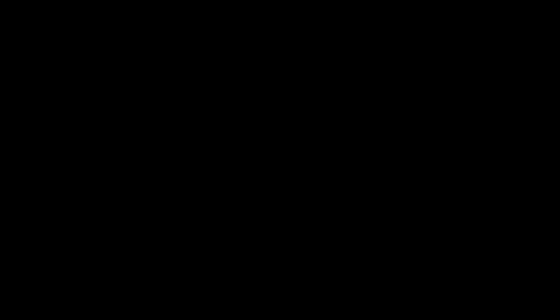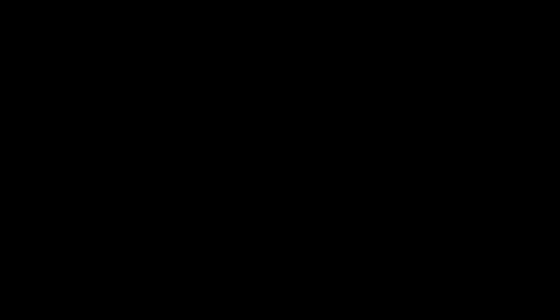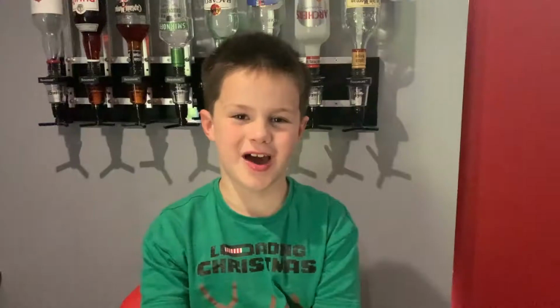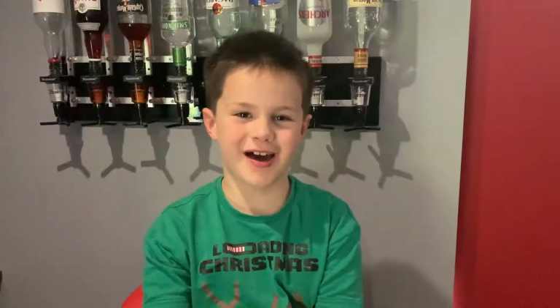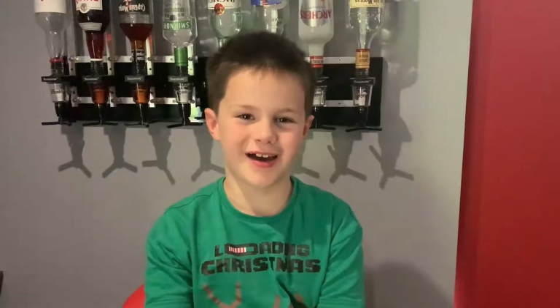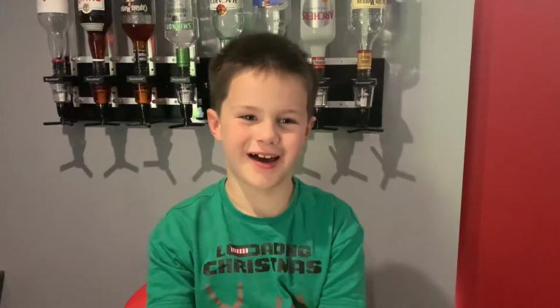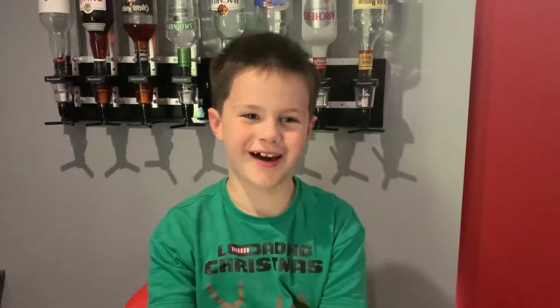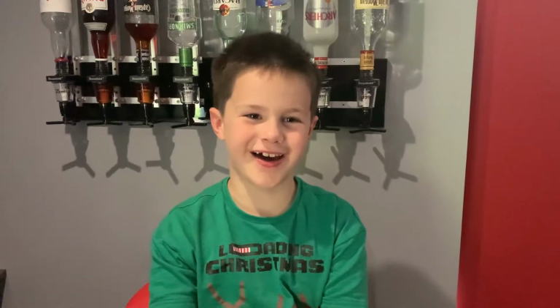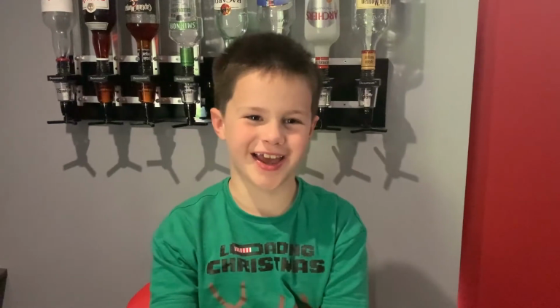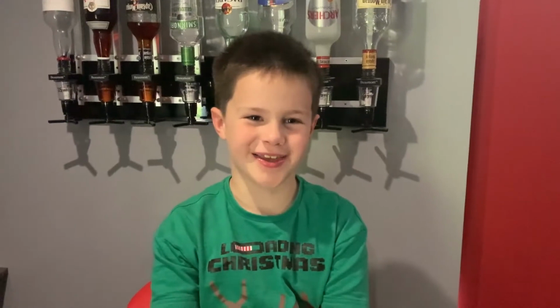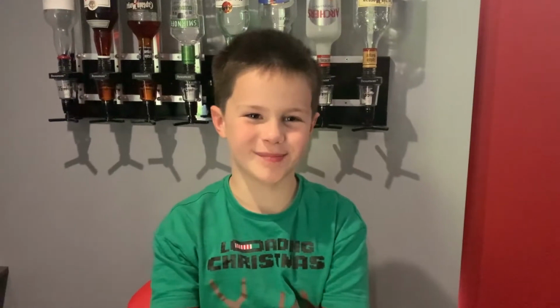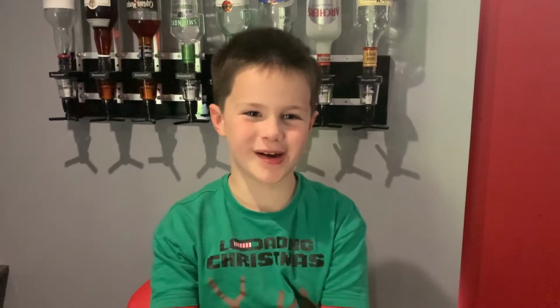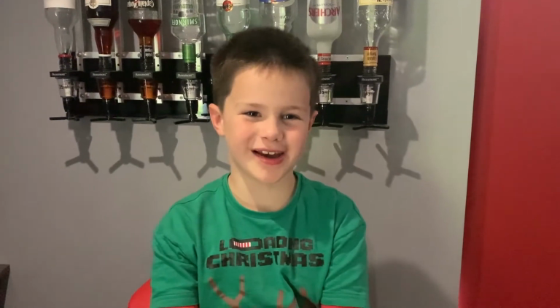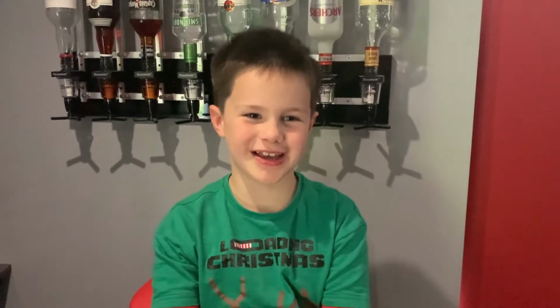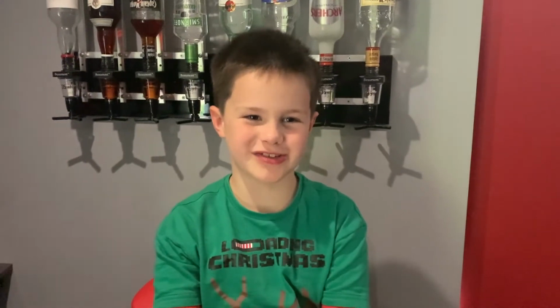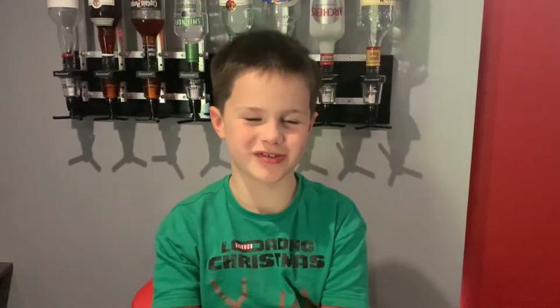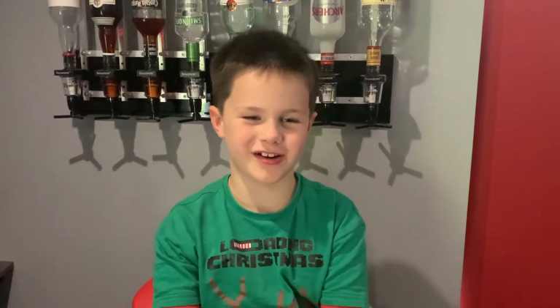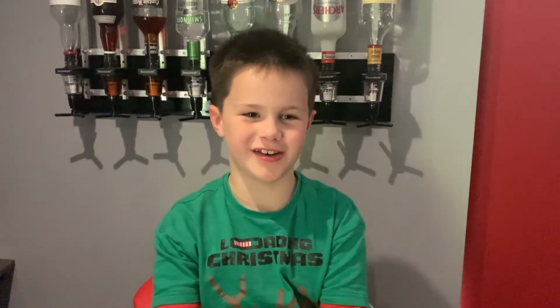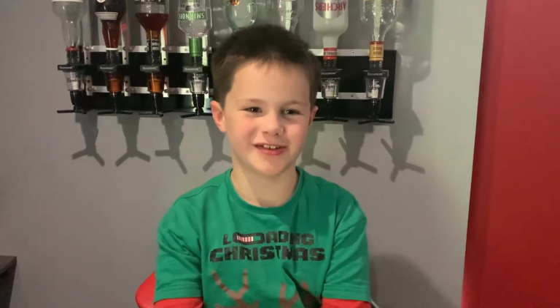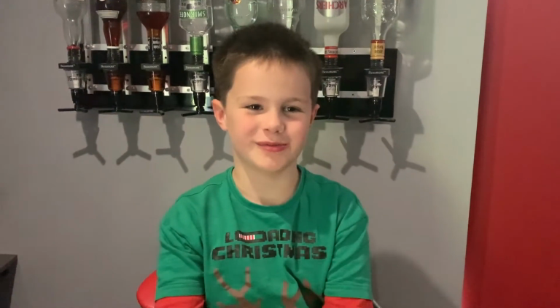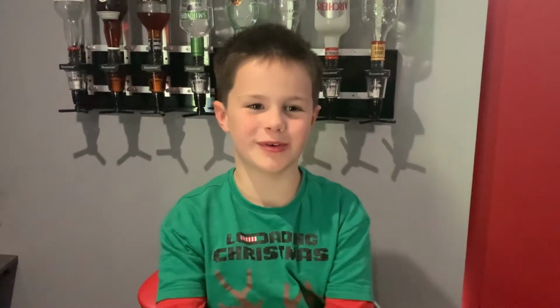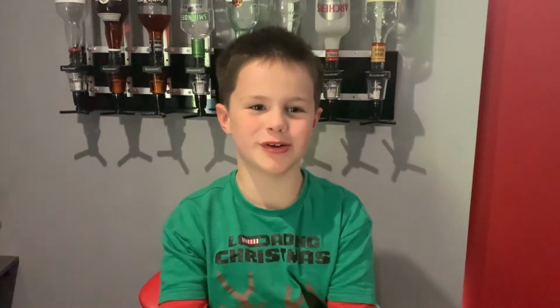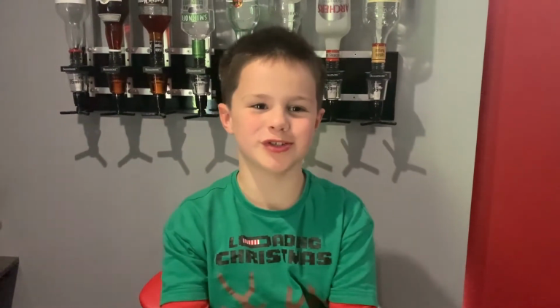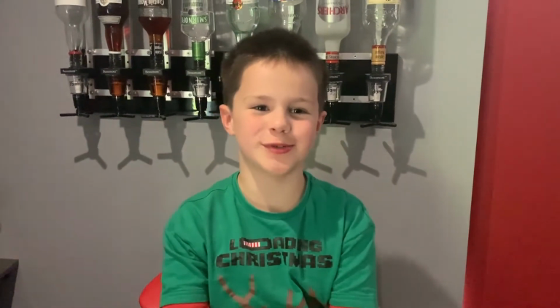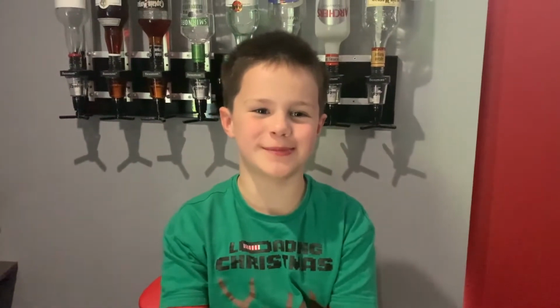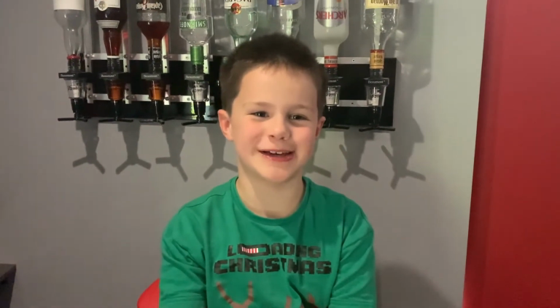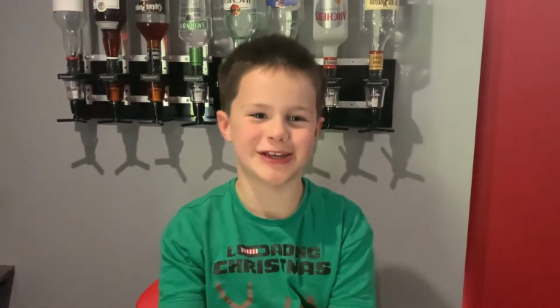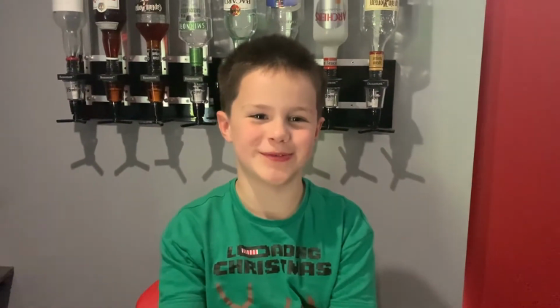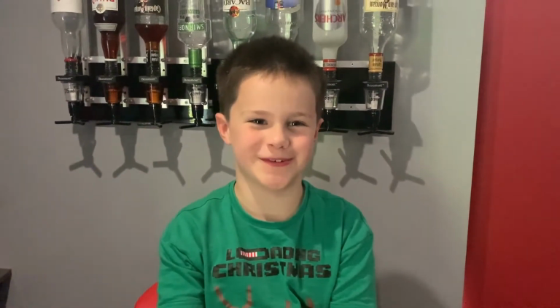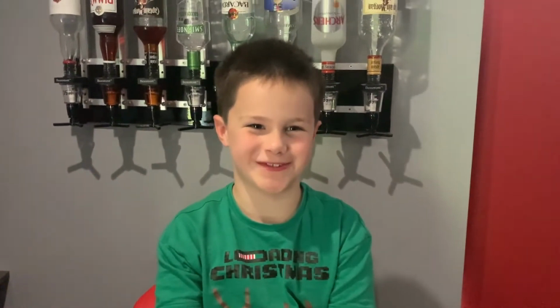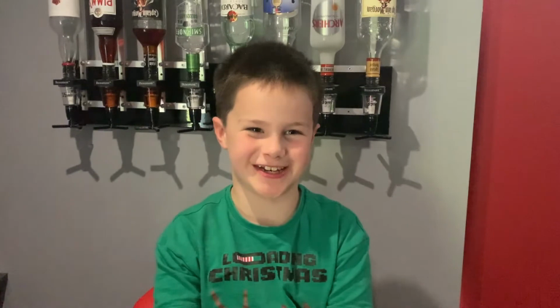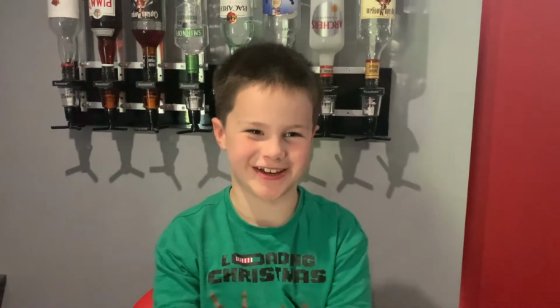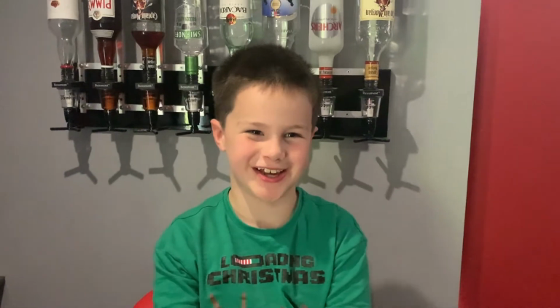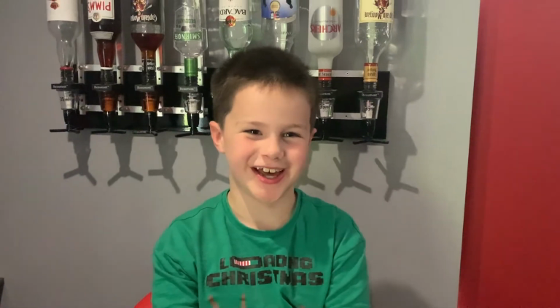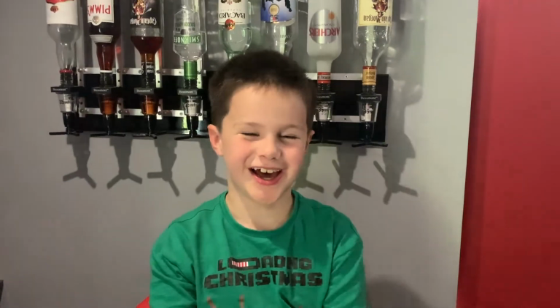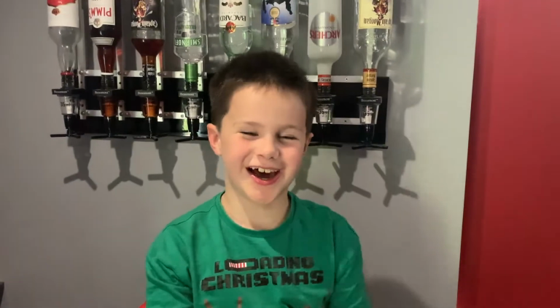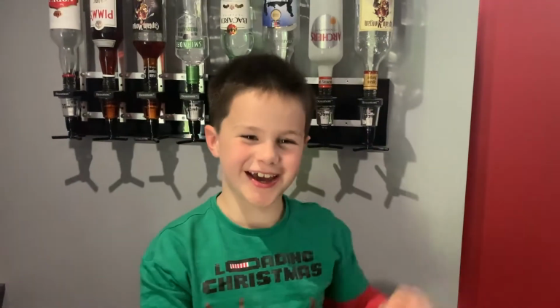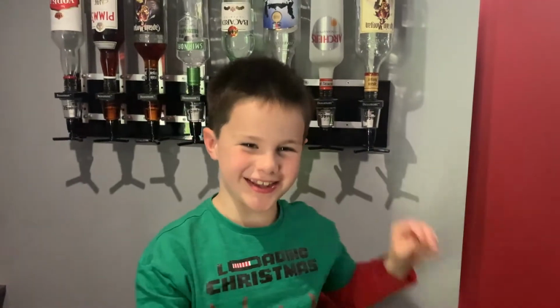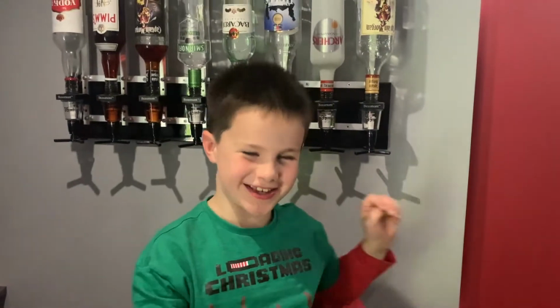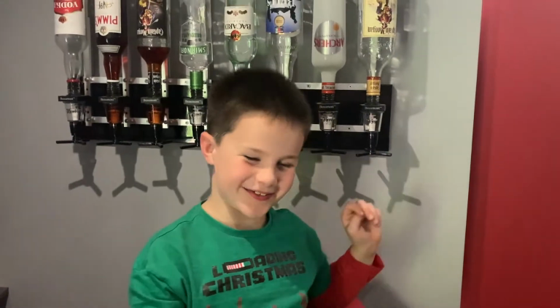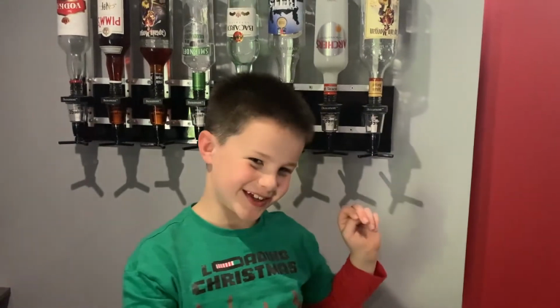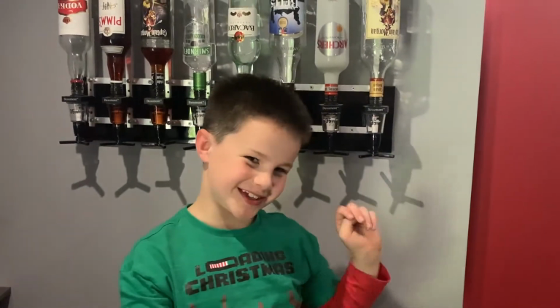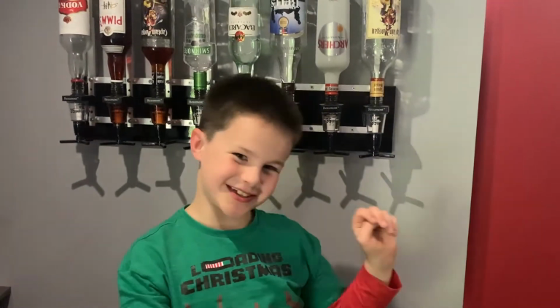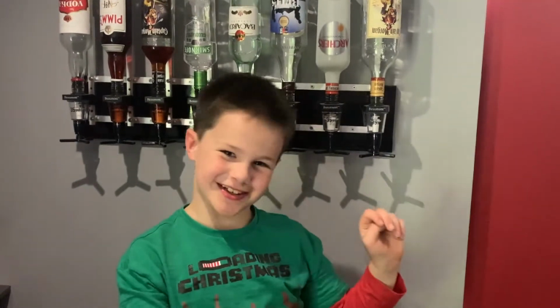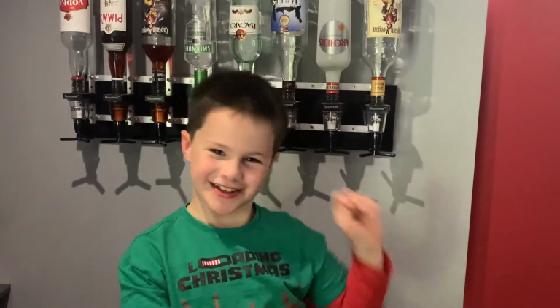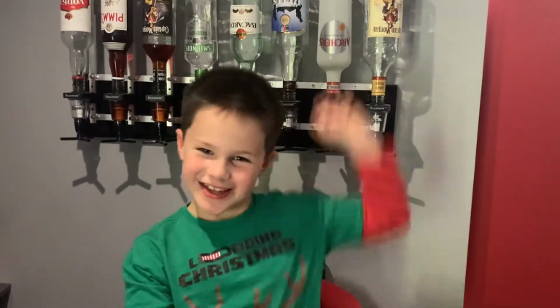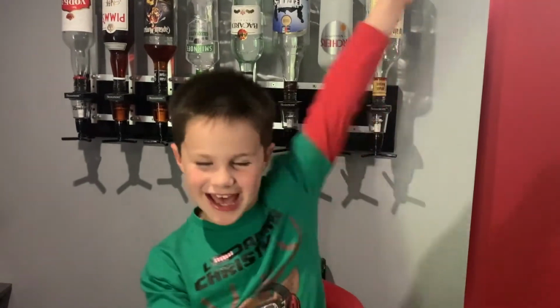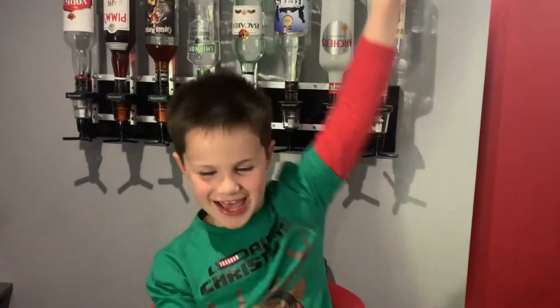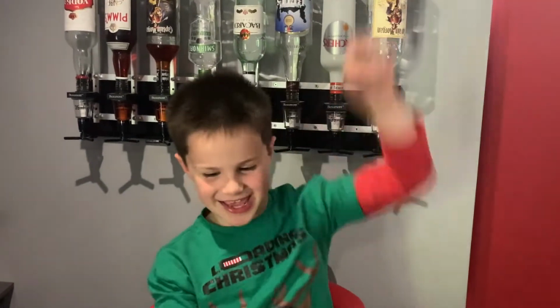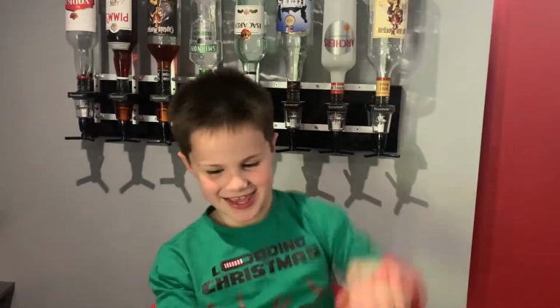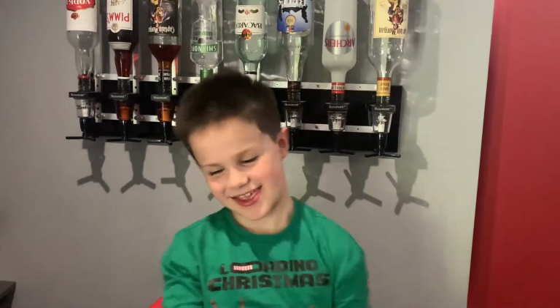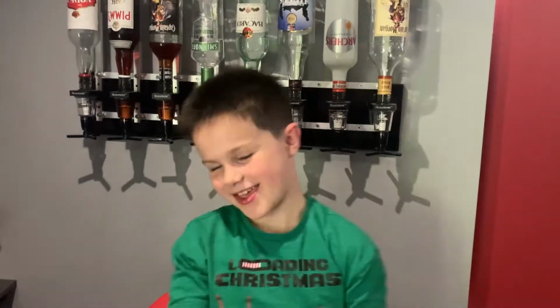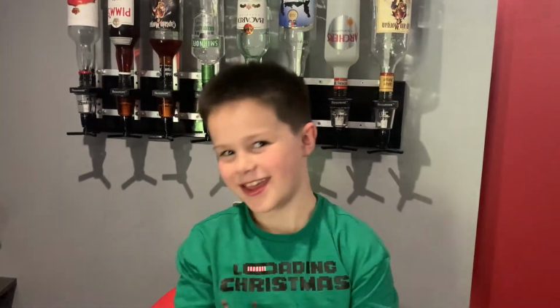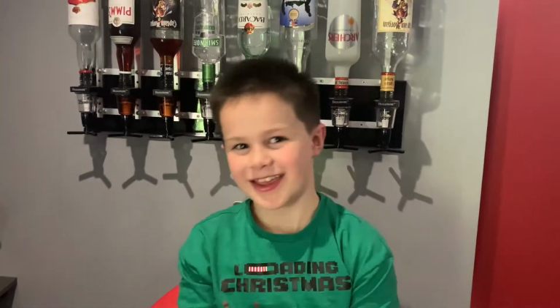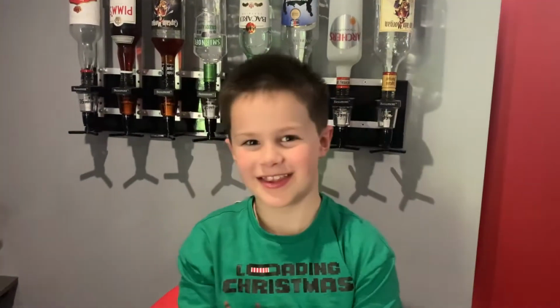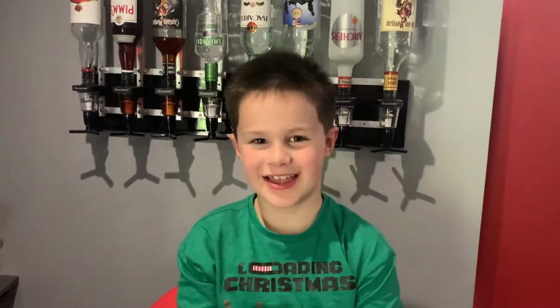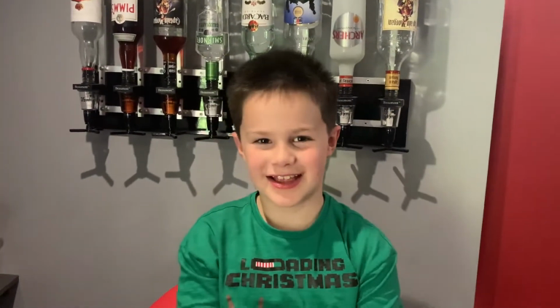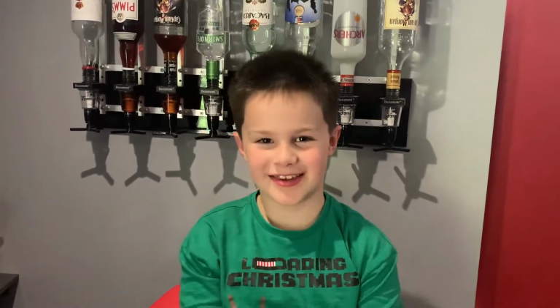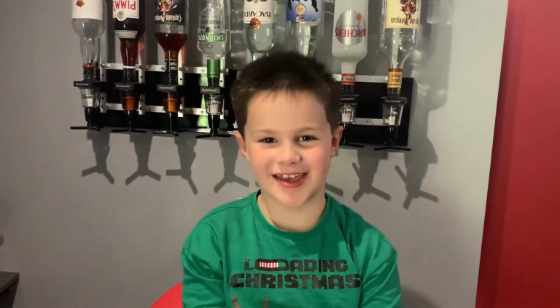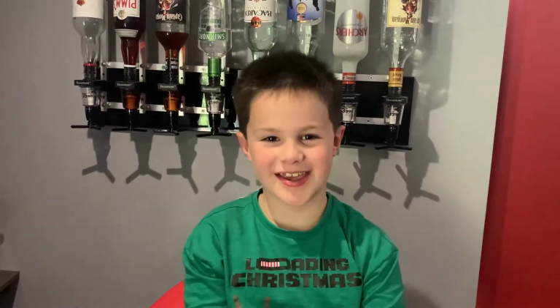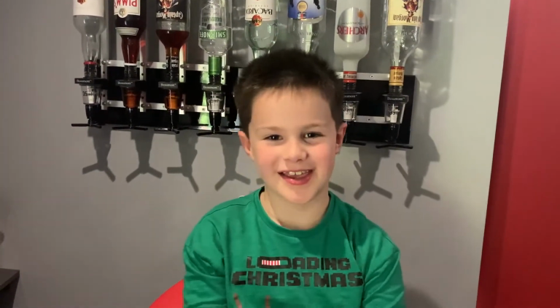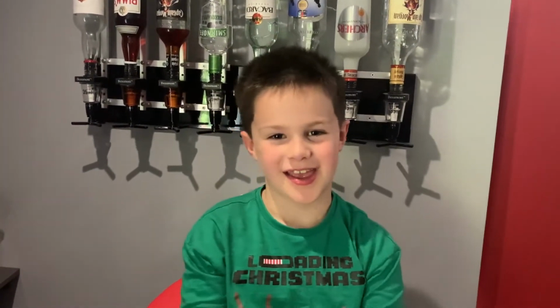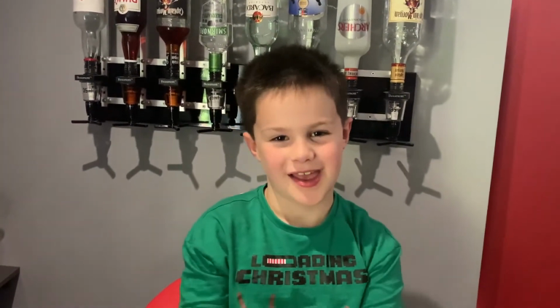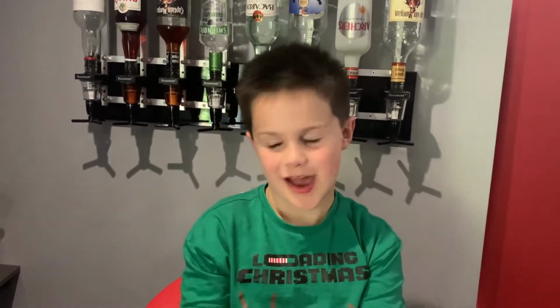Oh hi, my name's Roland, welcome to my YouTube channel. I live in my kitchen, yay! Daddy? Yes buddy?